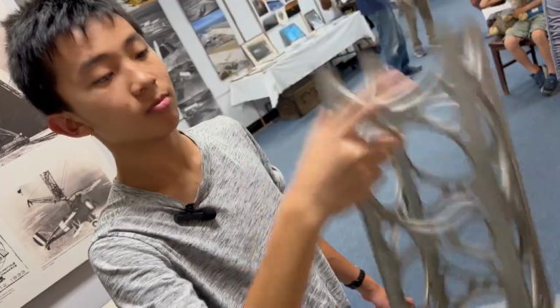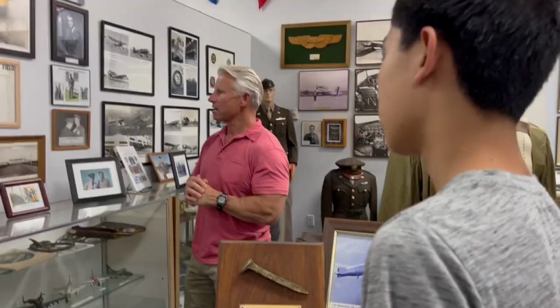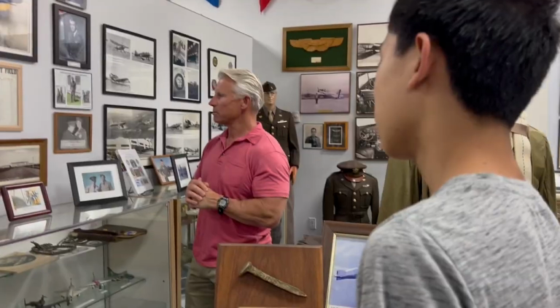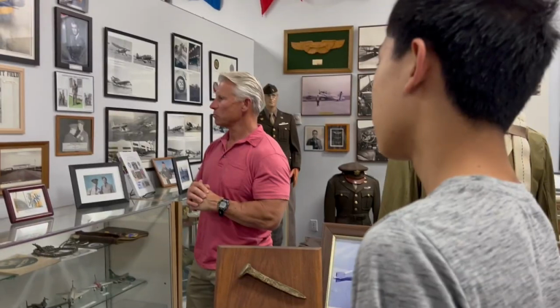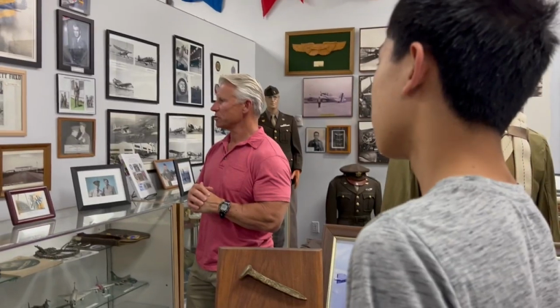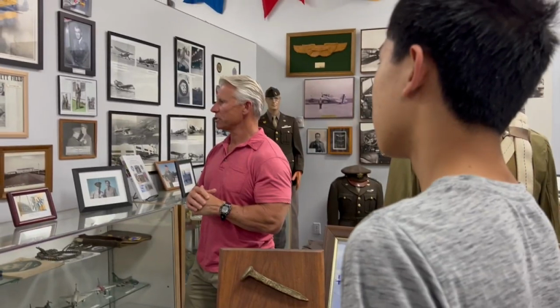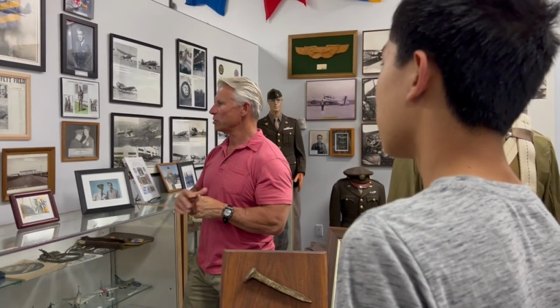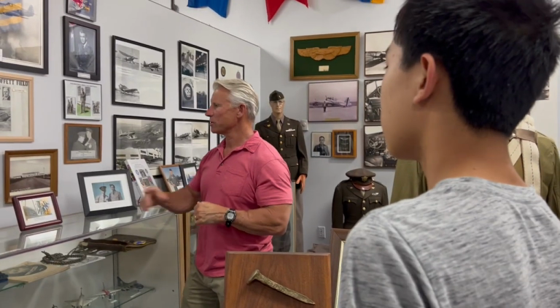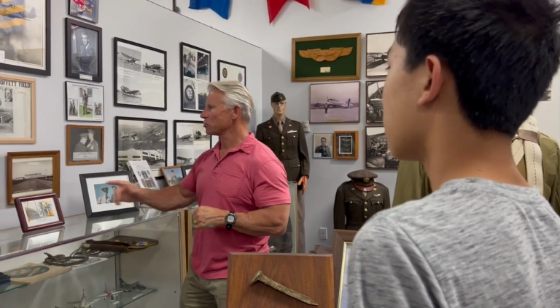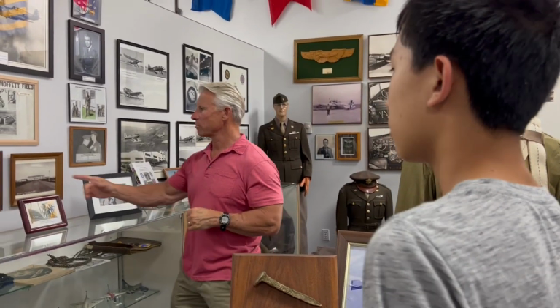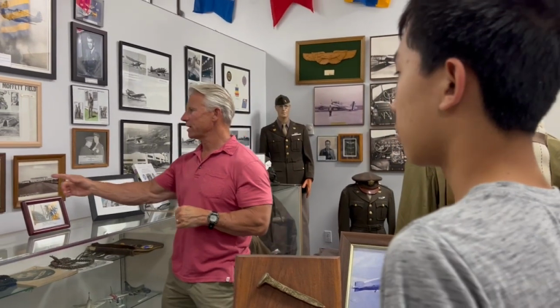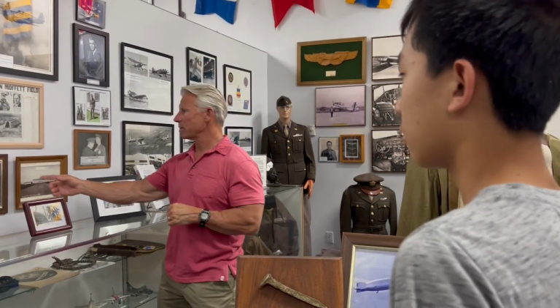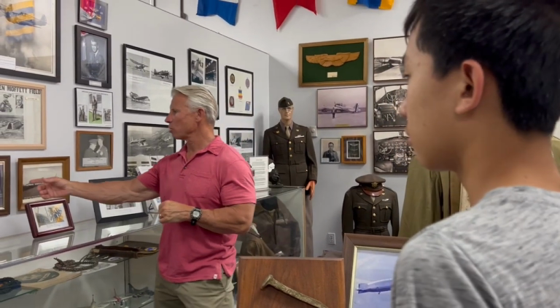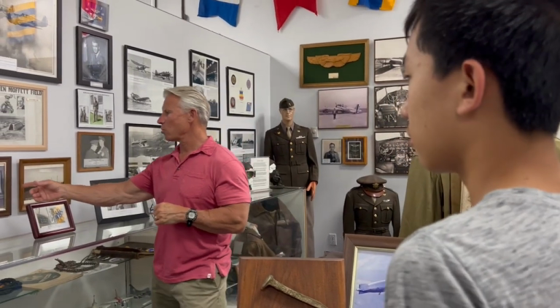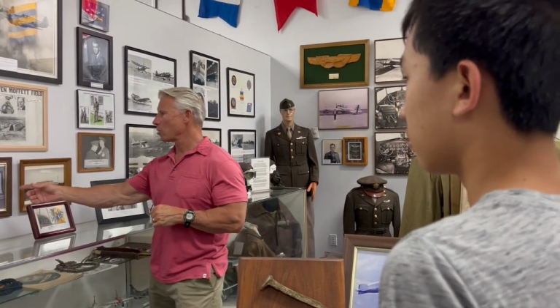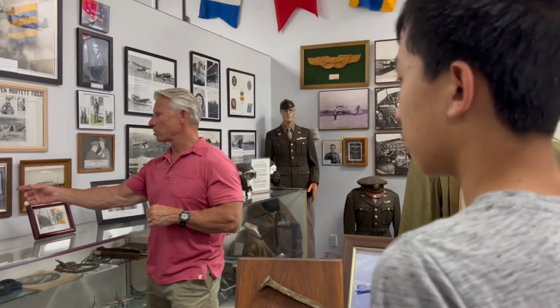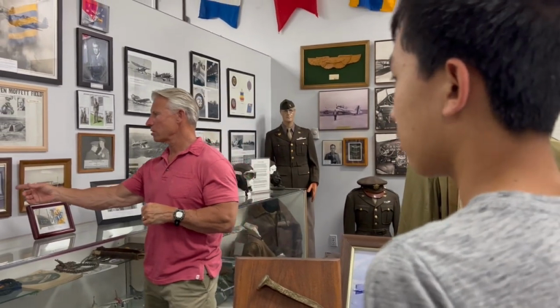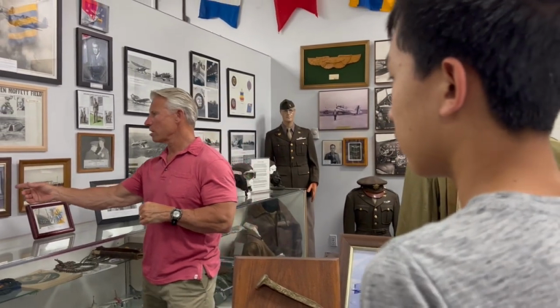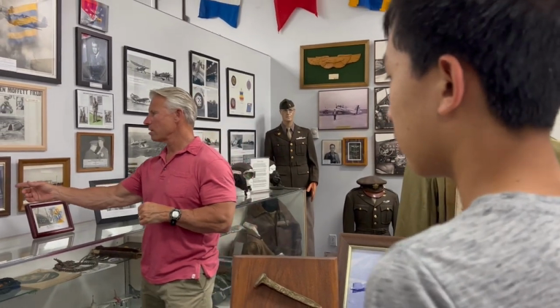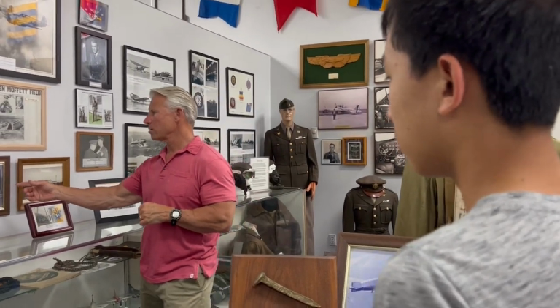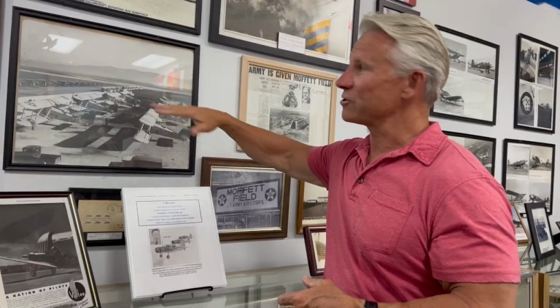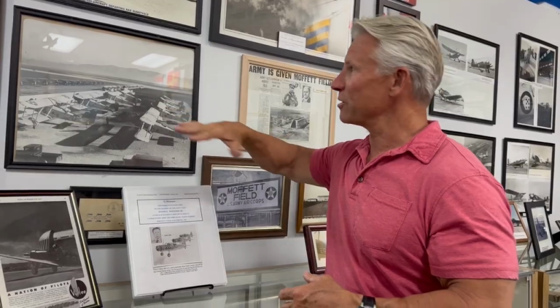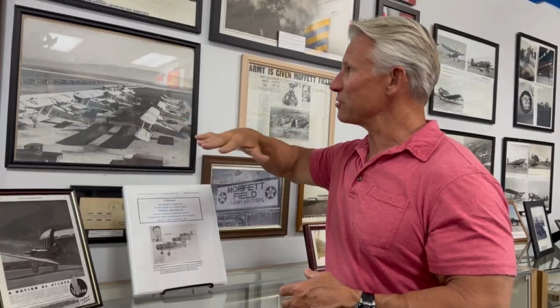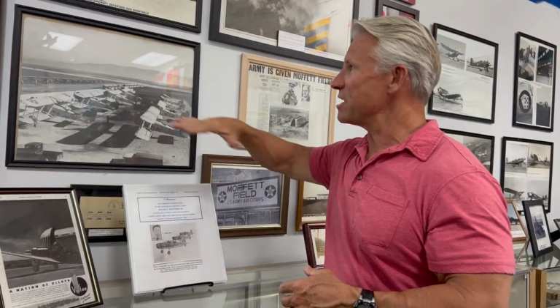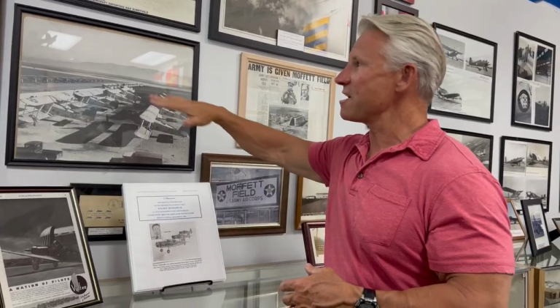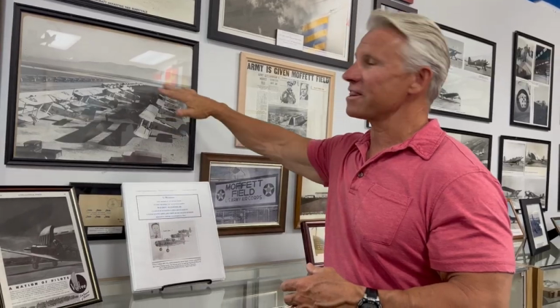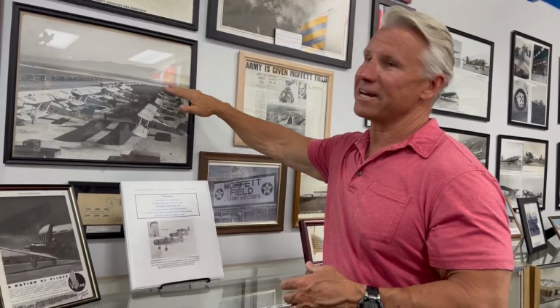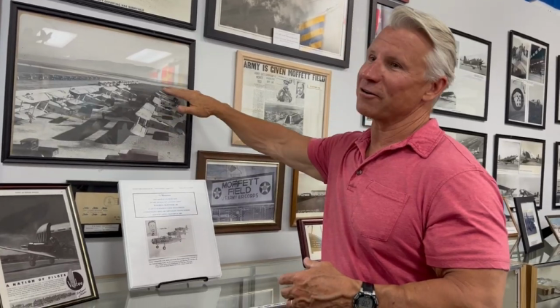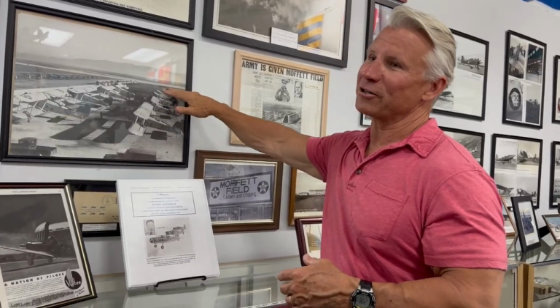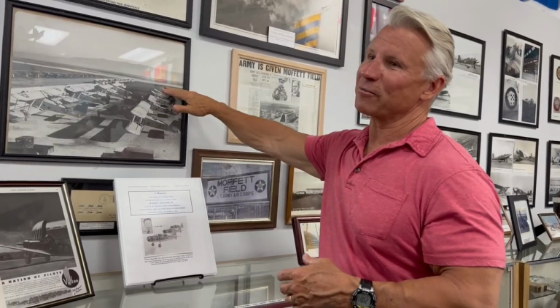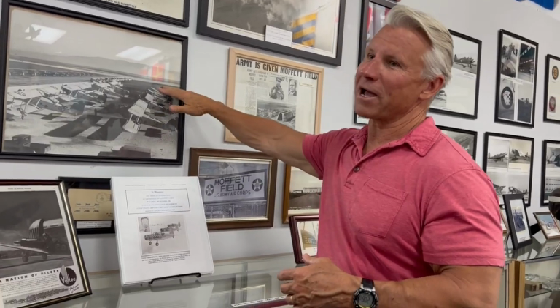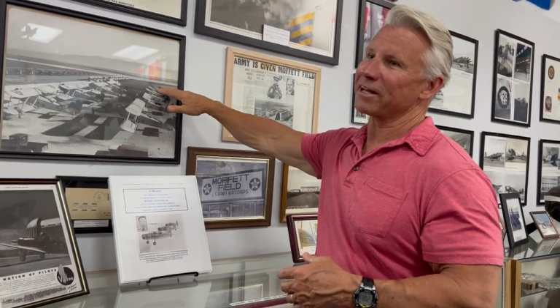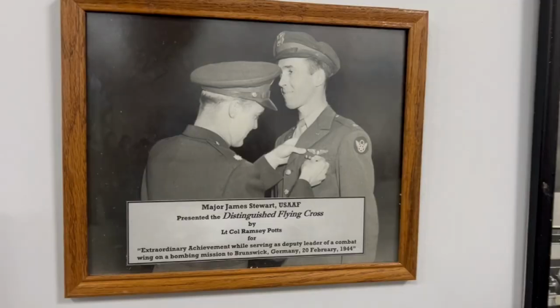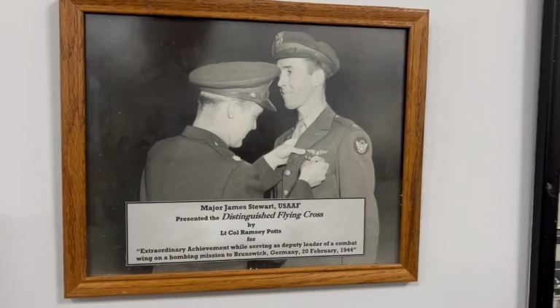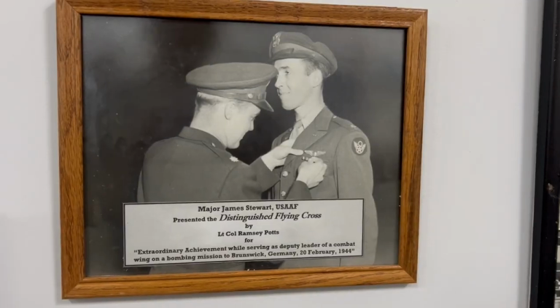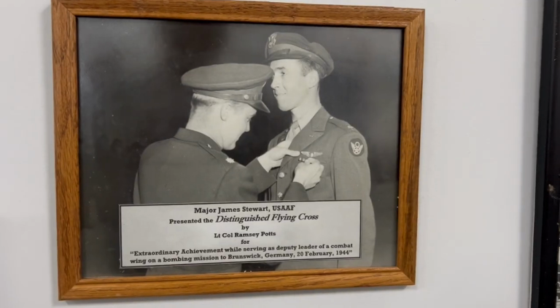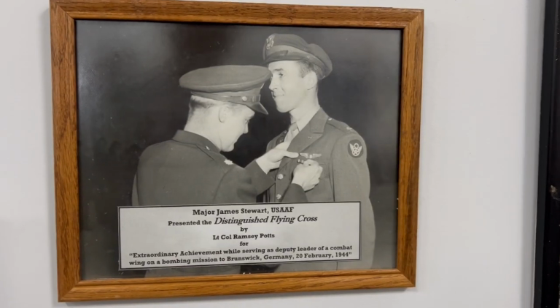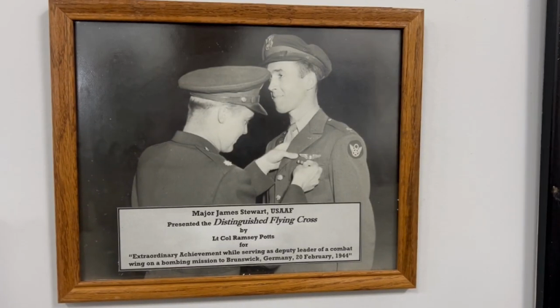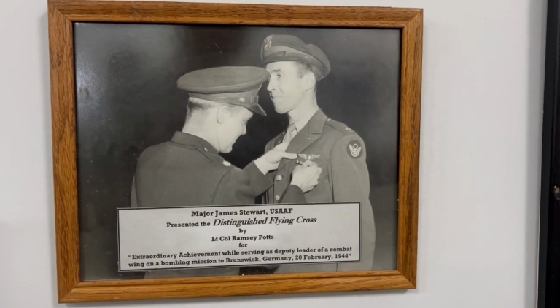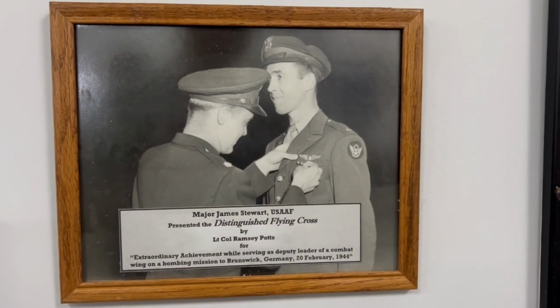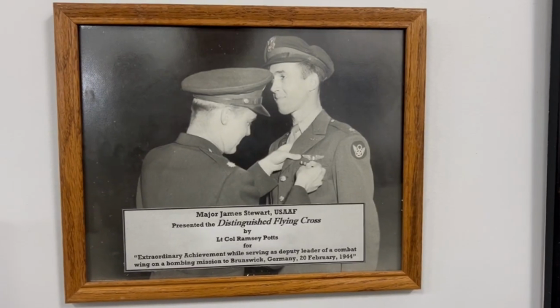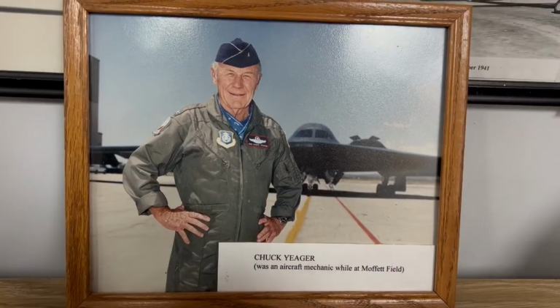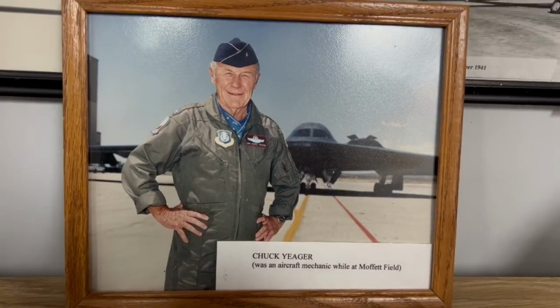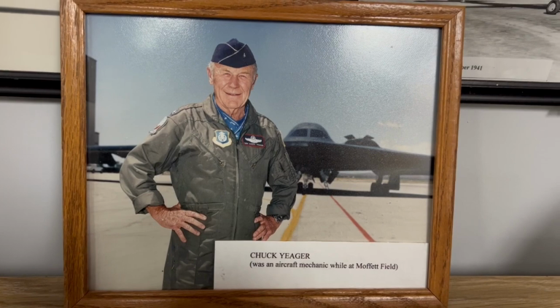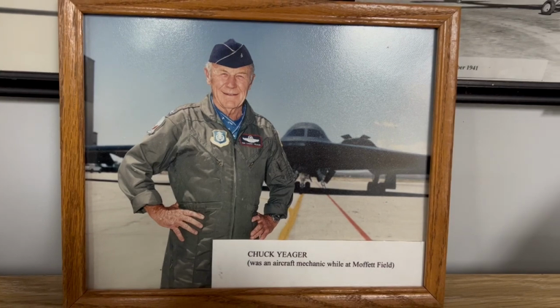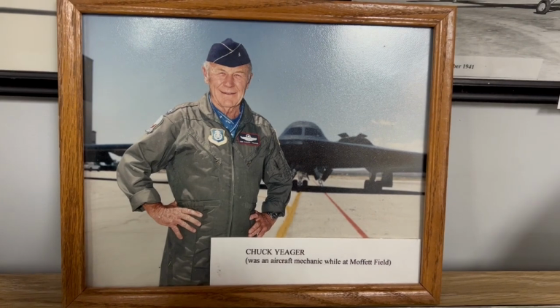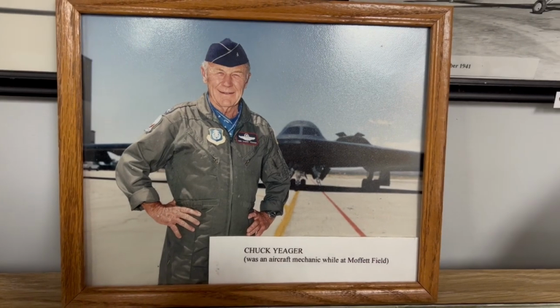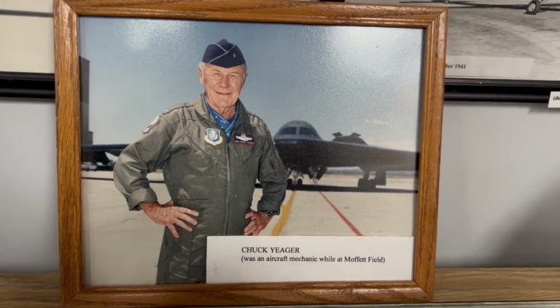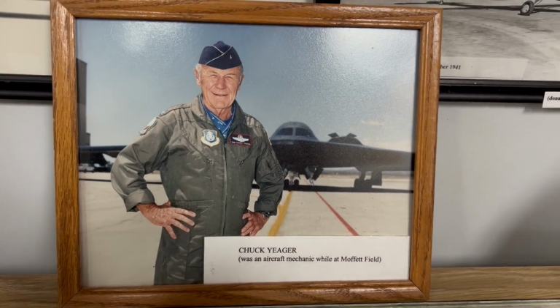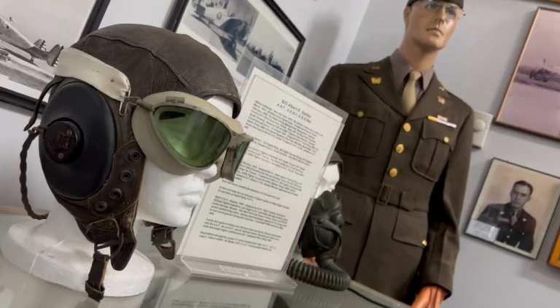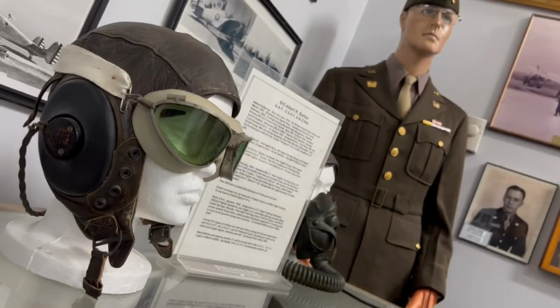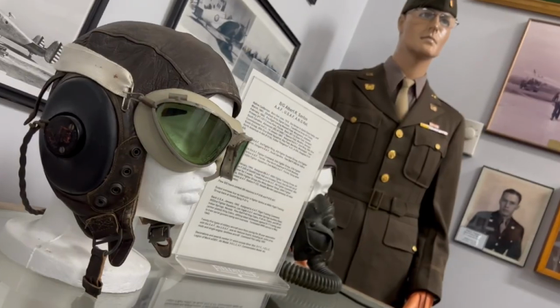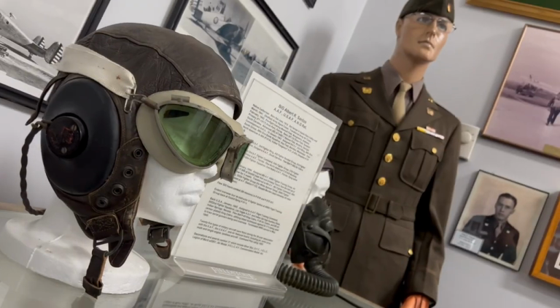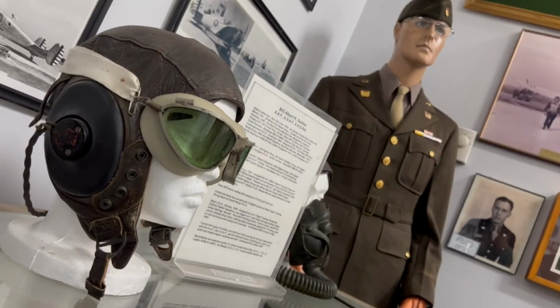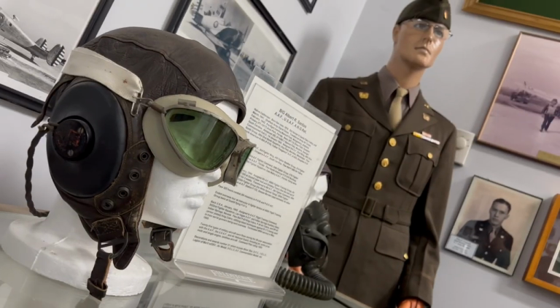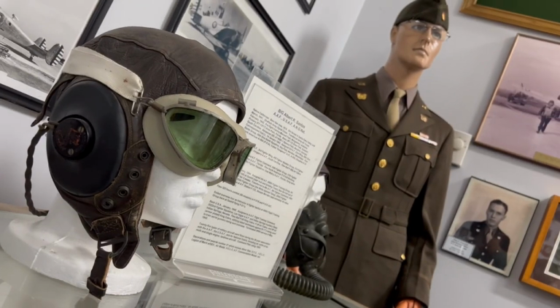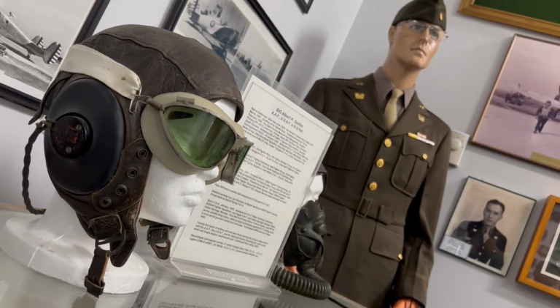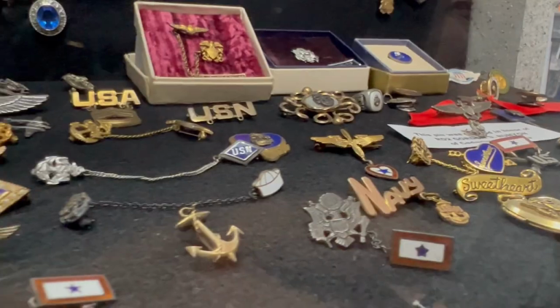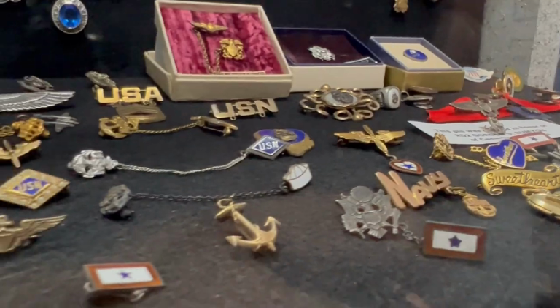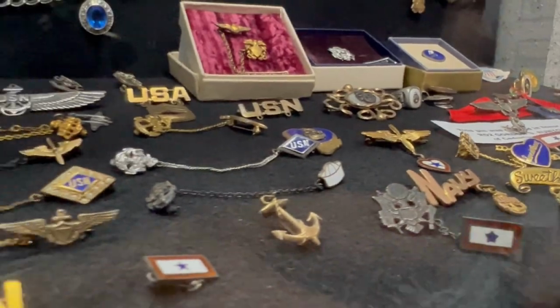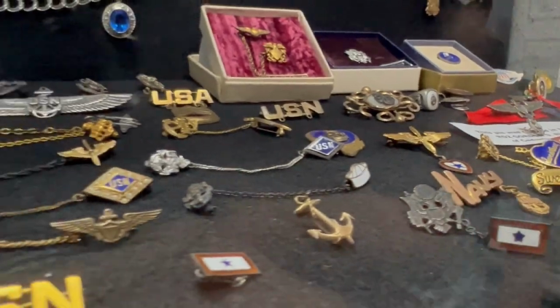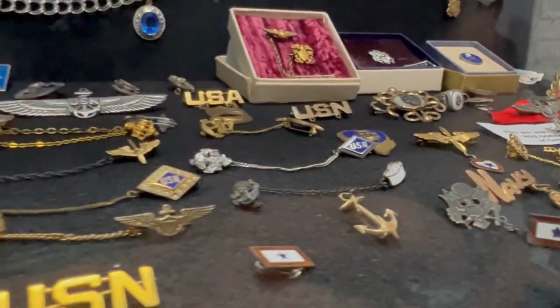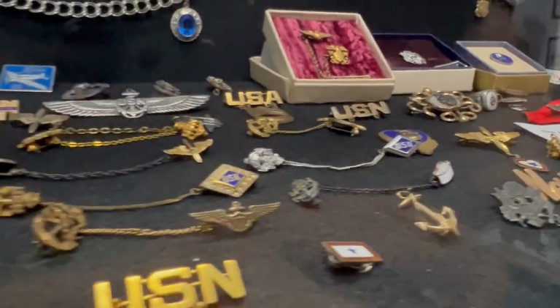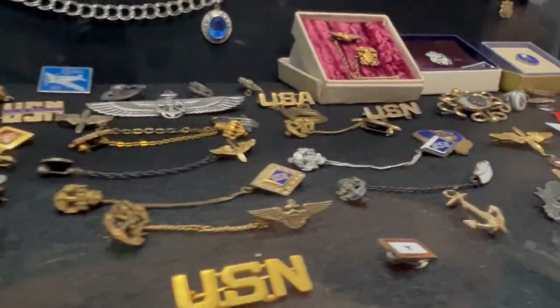Our guide Matt is taking us through time as we discover the exhibits that pay tribute to the courageous pioneers who paved the way for modern aviation.